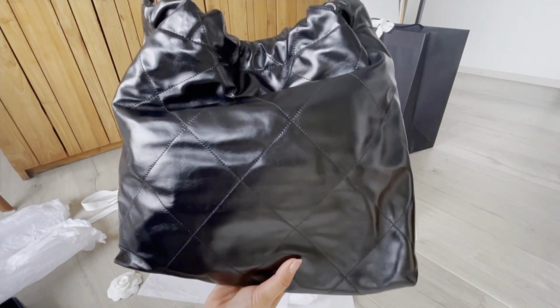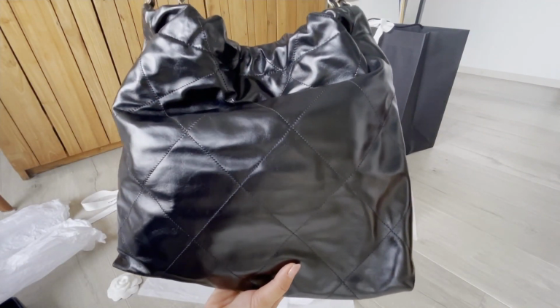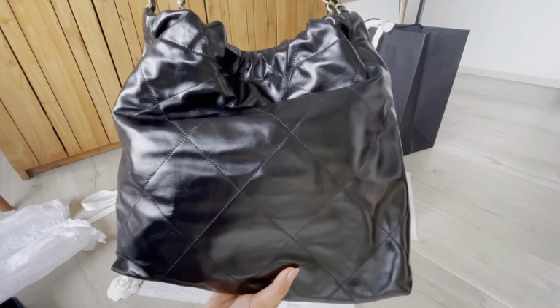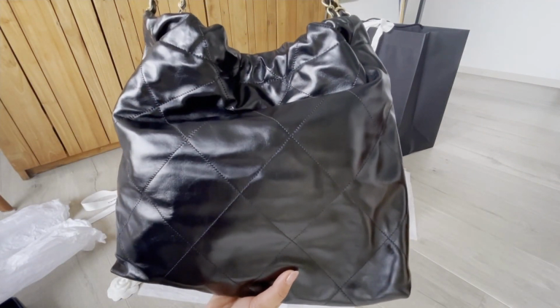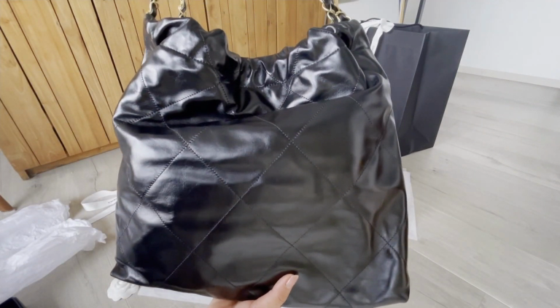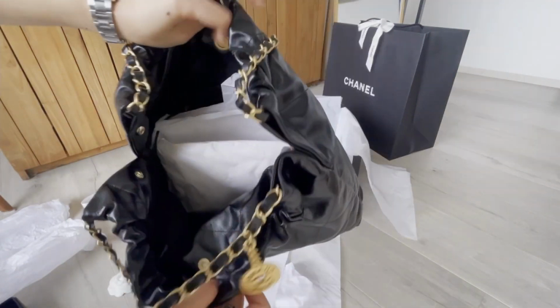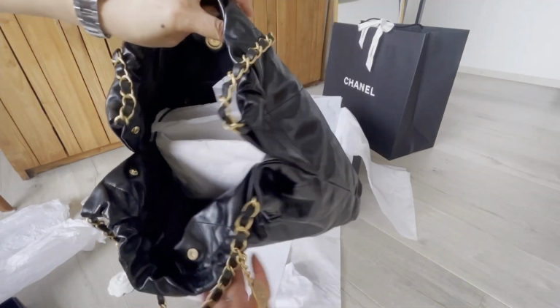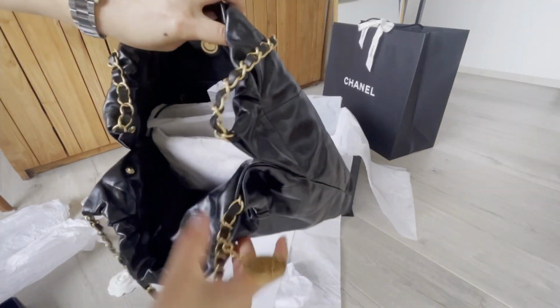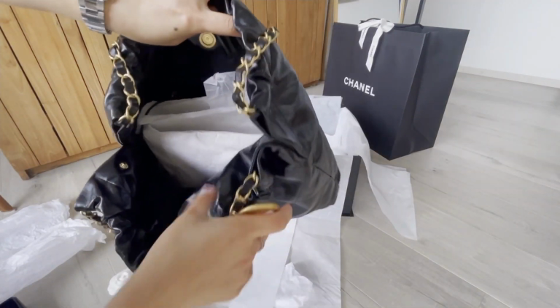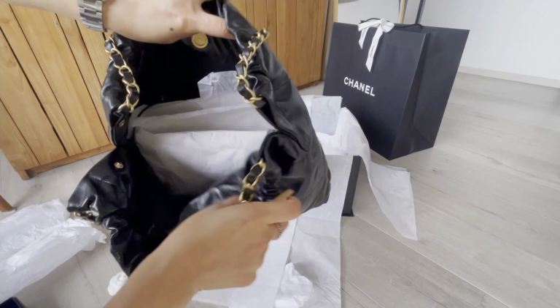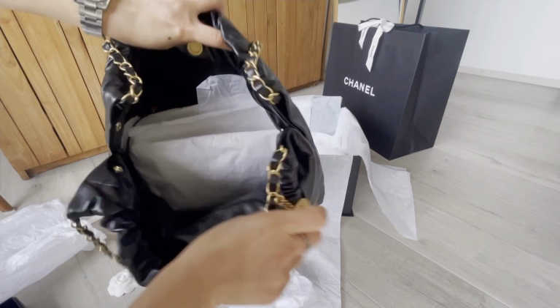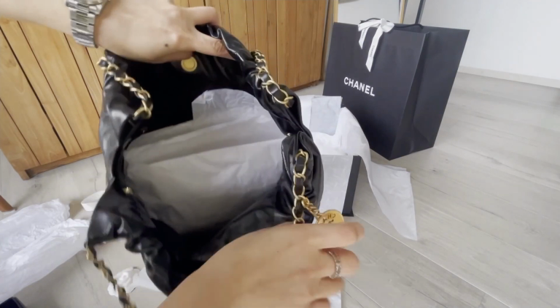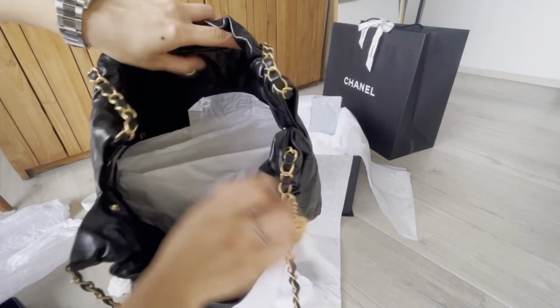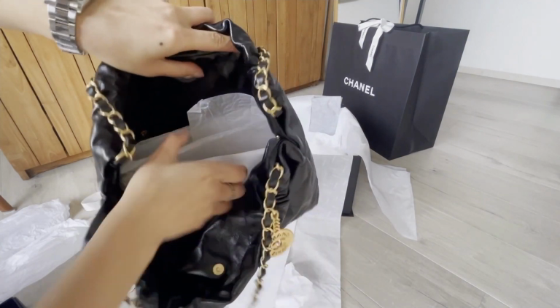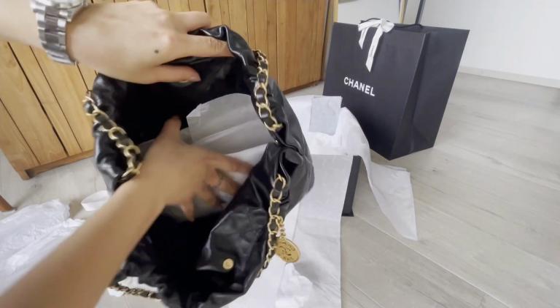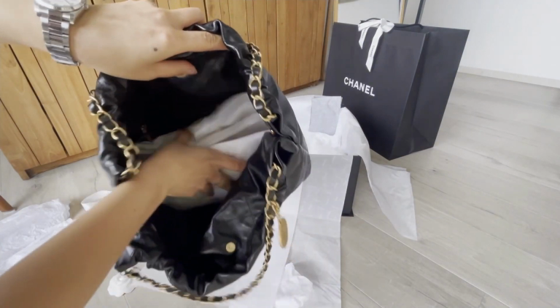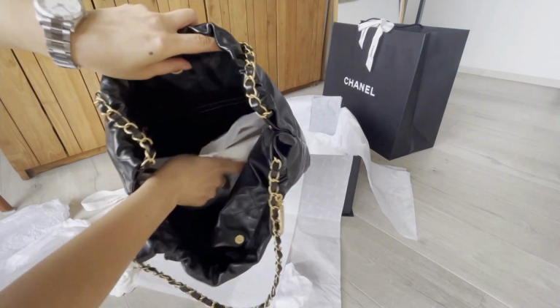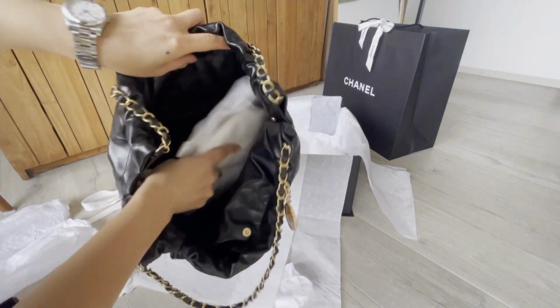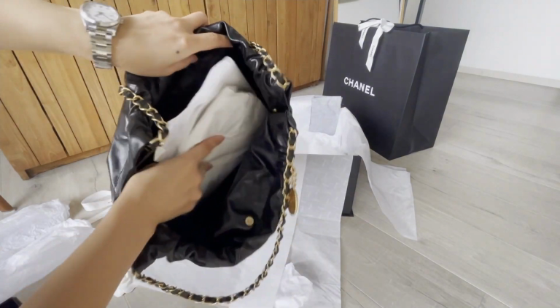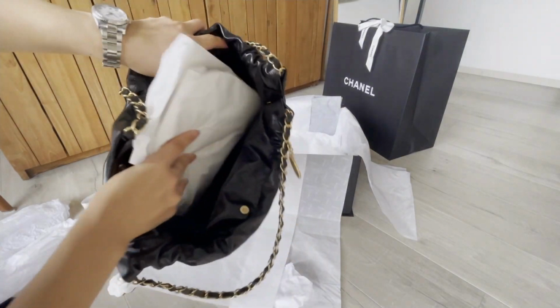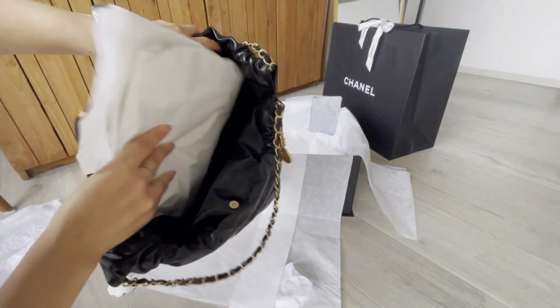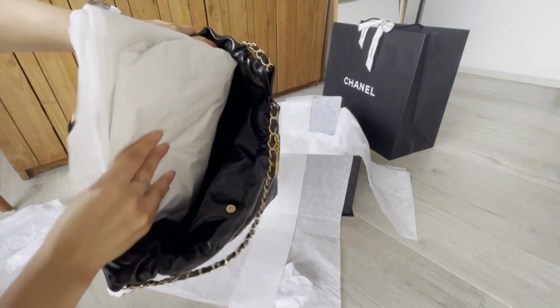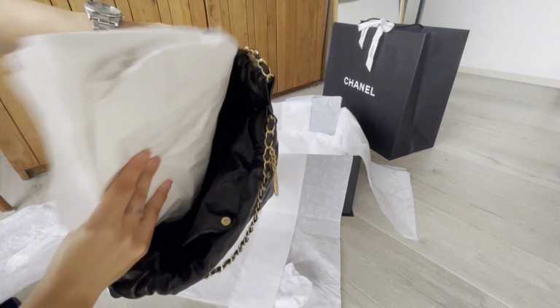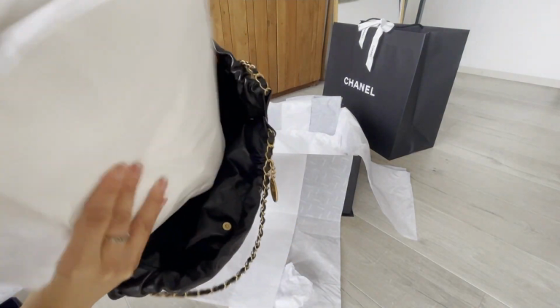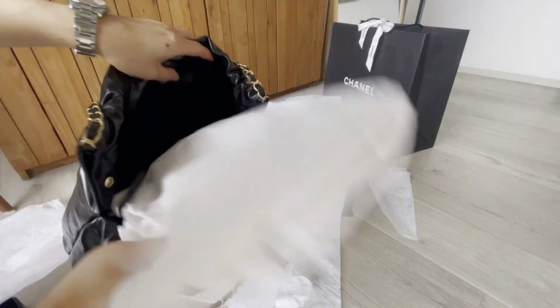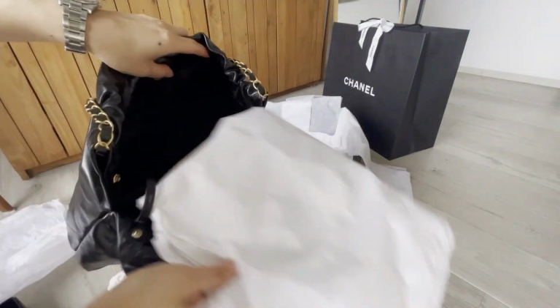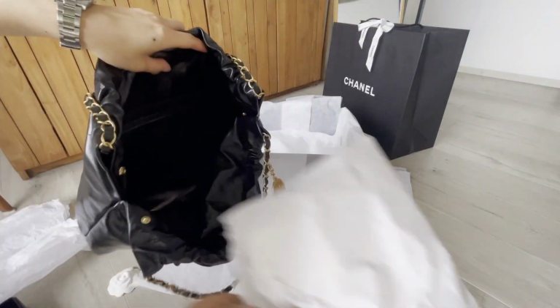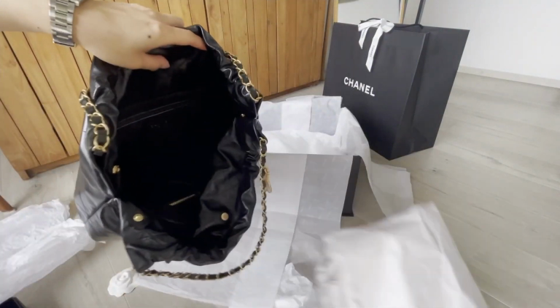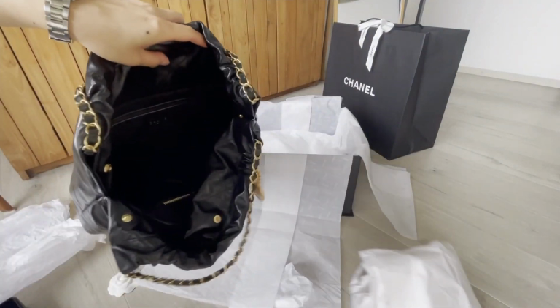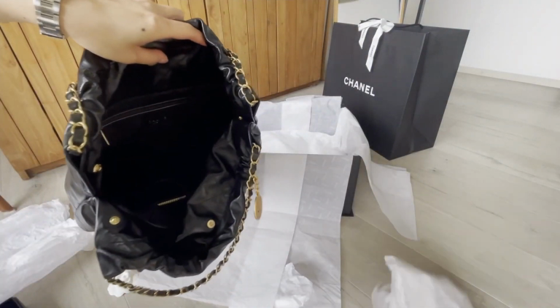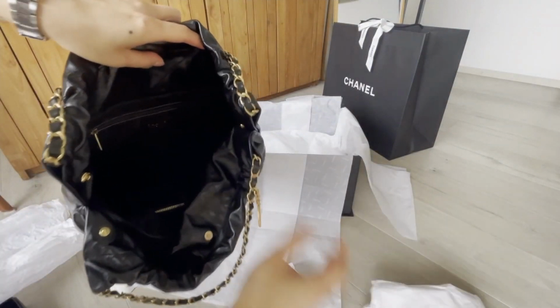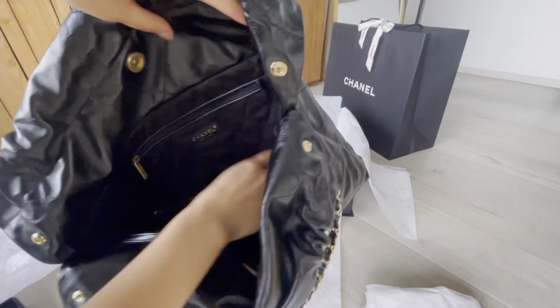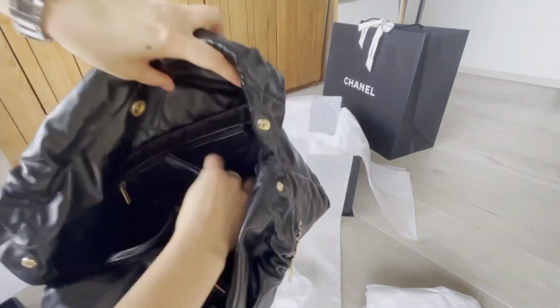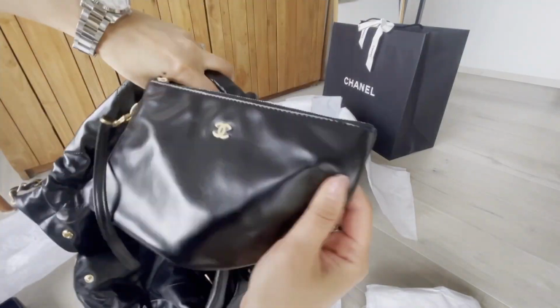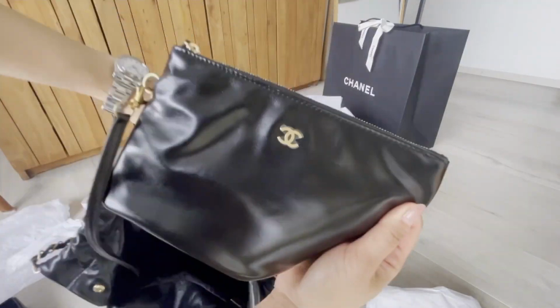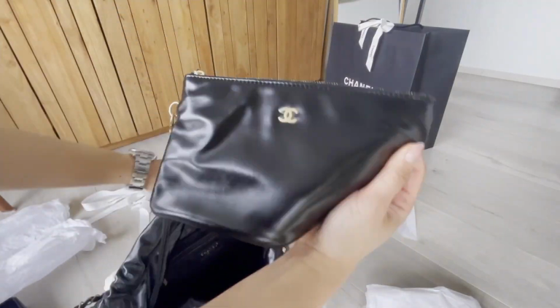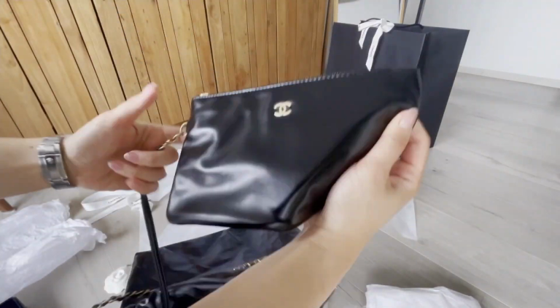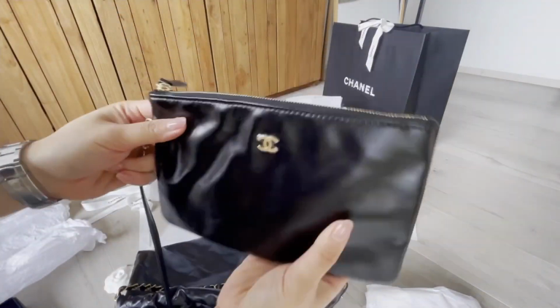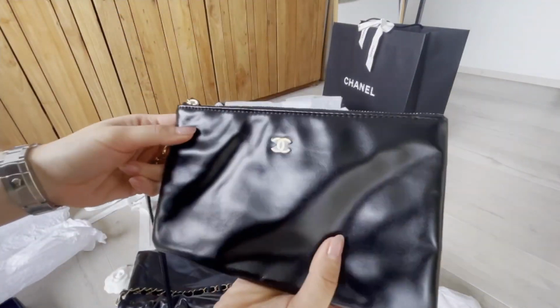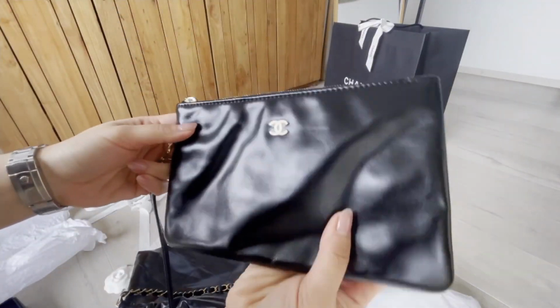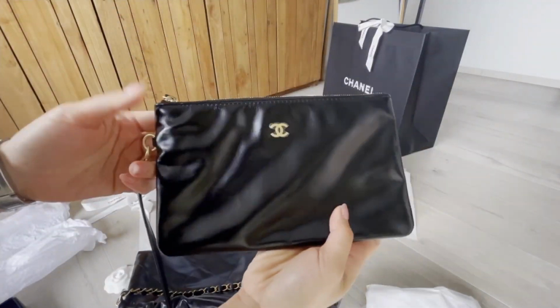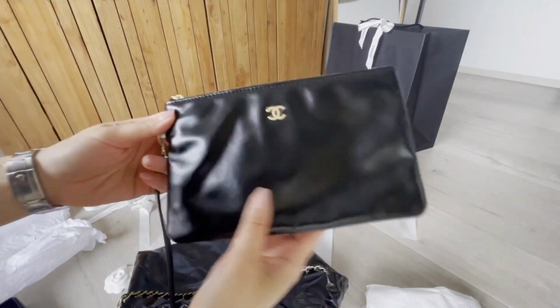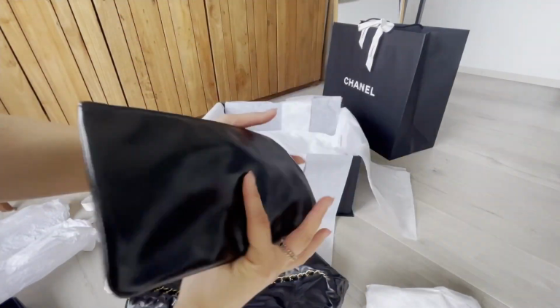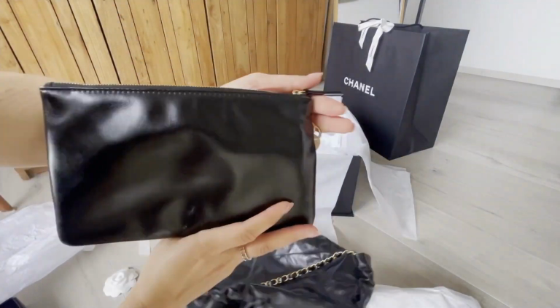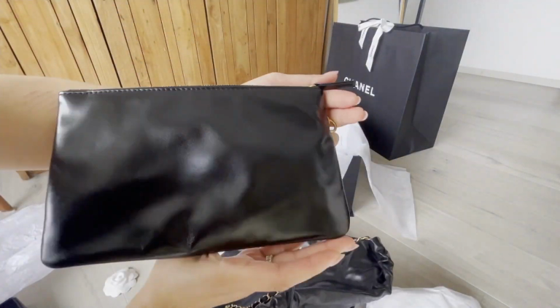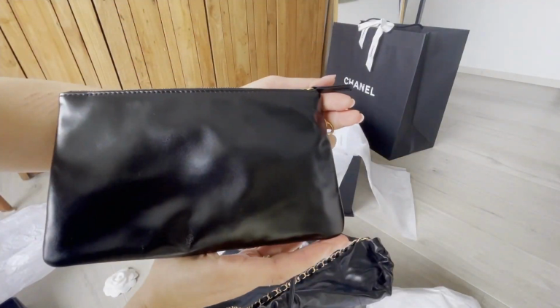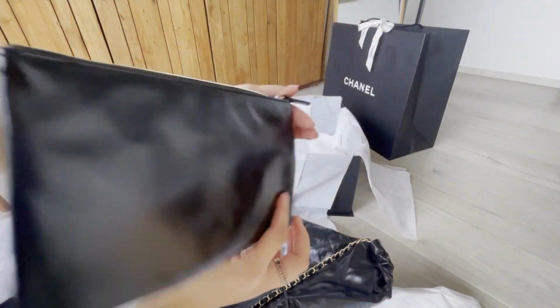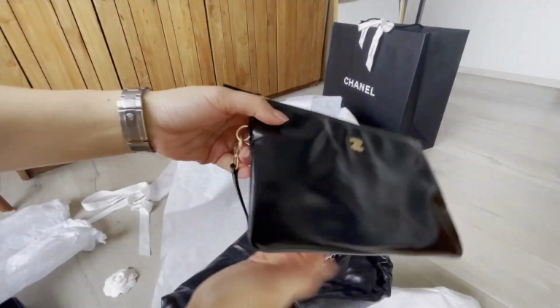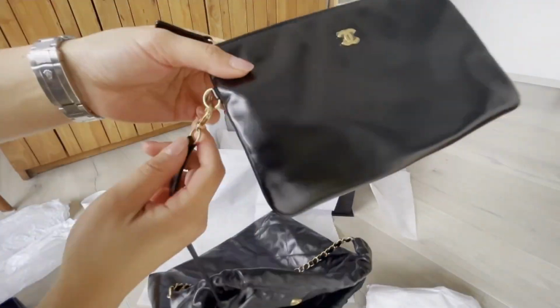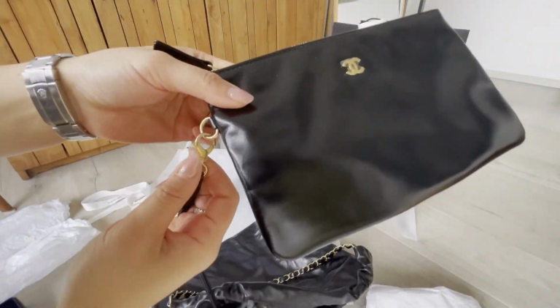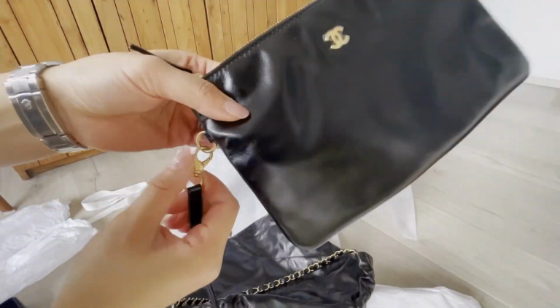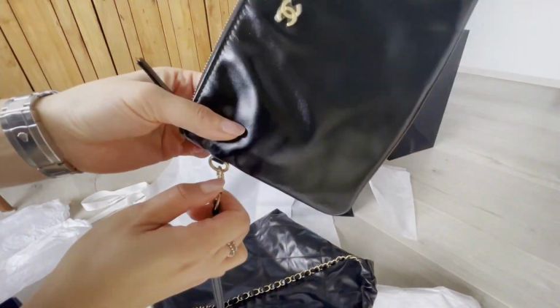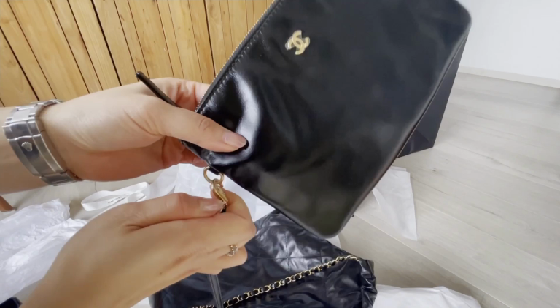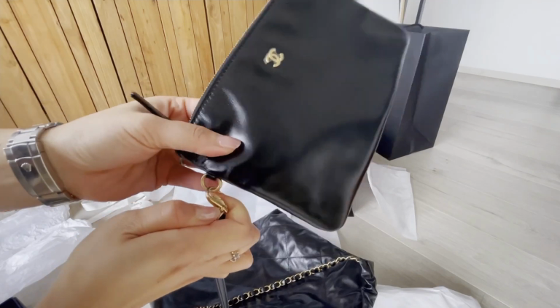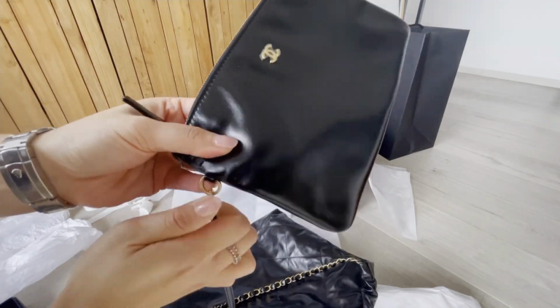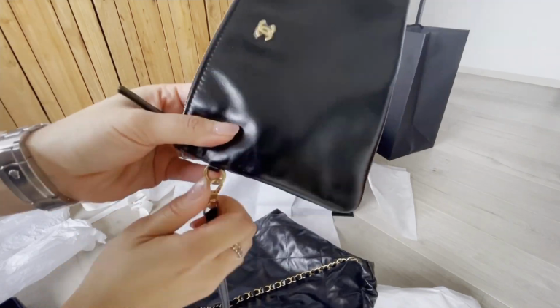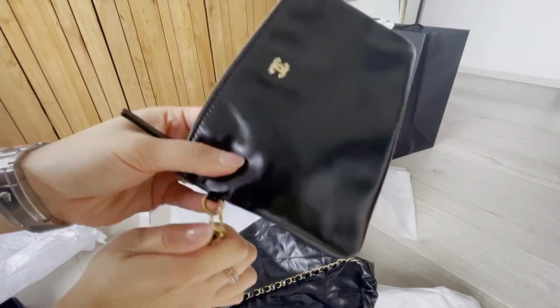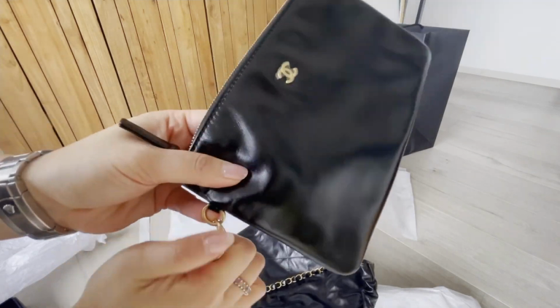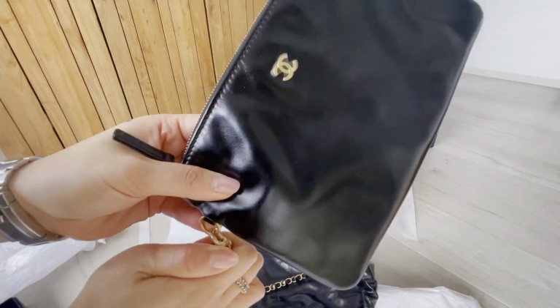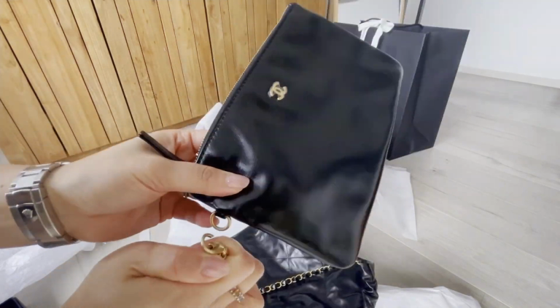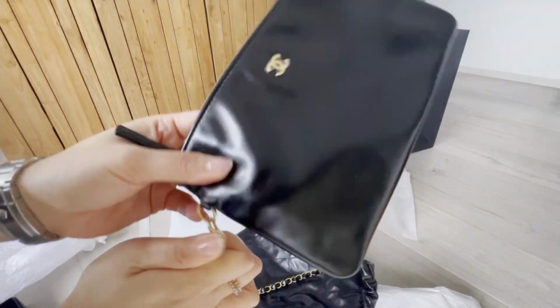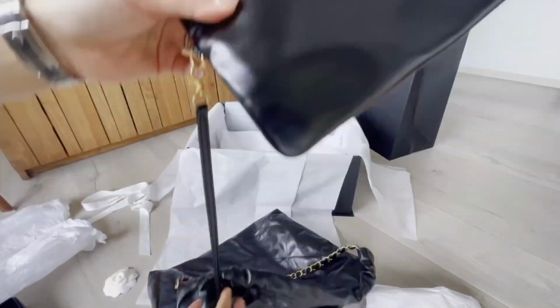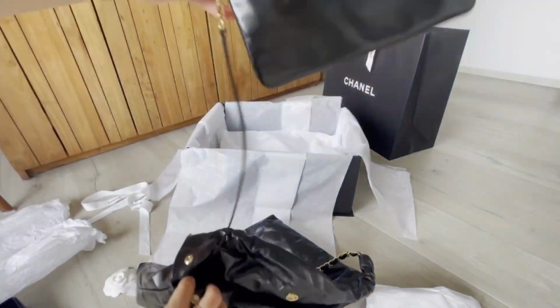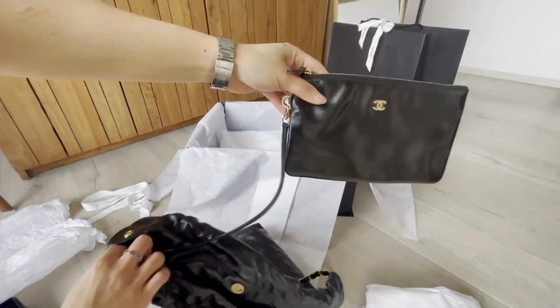Here's the bag. There's a pouch inside — I'm going to show you the details later.